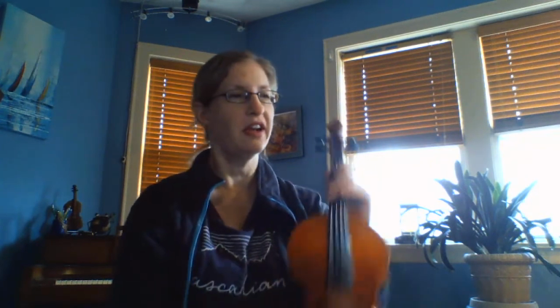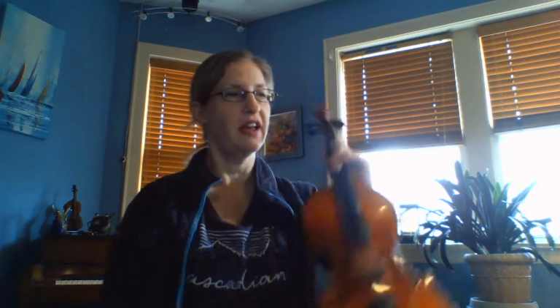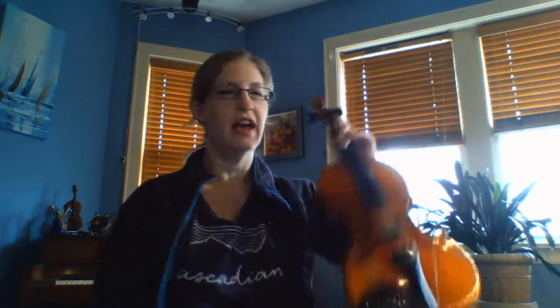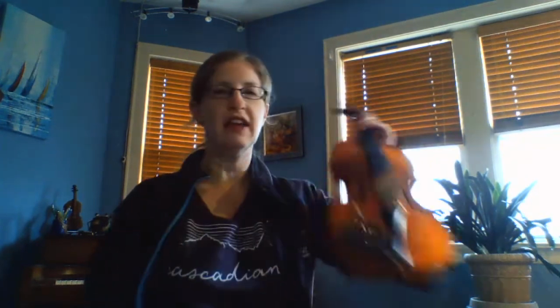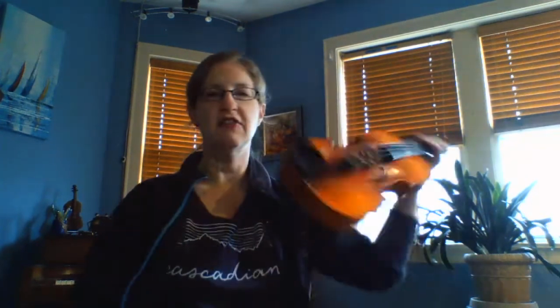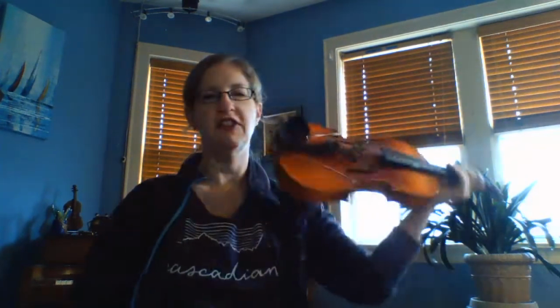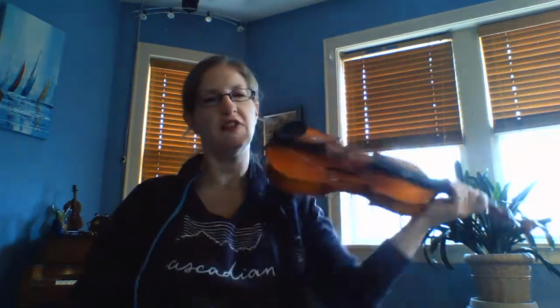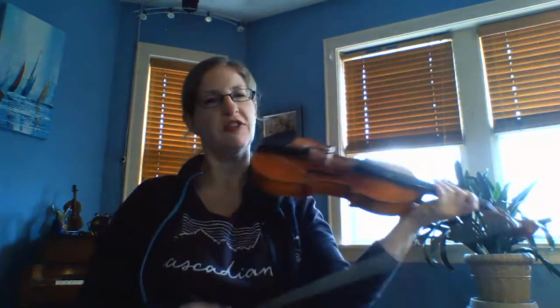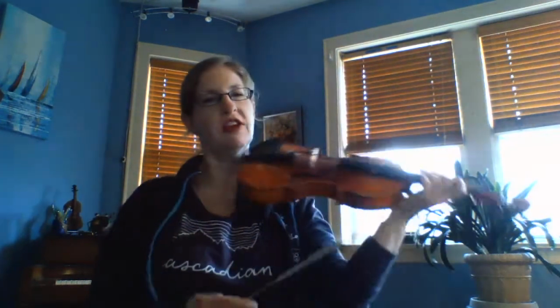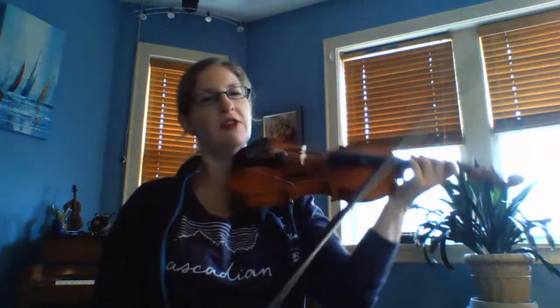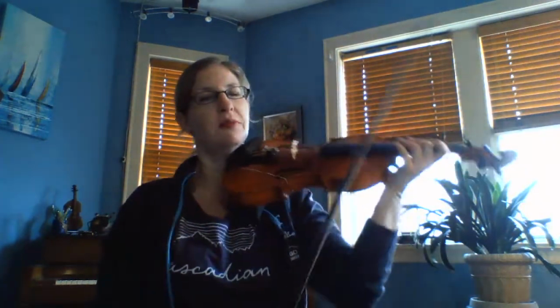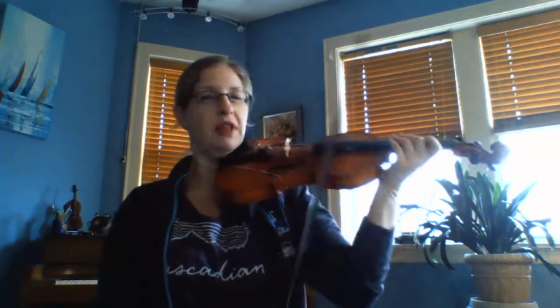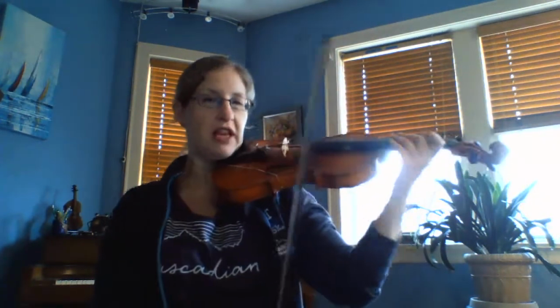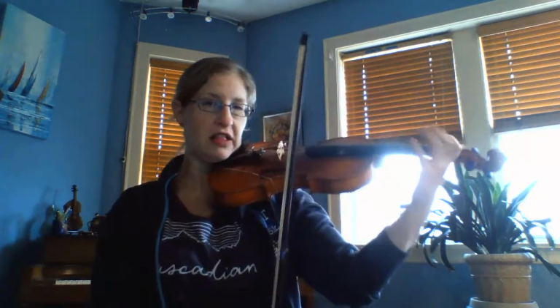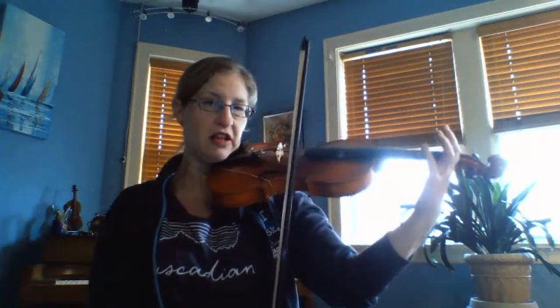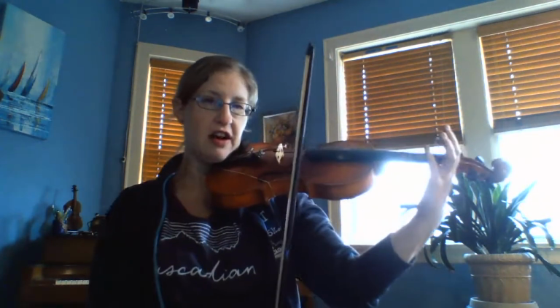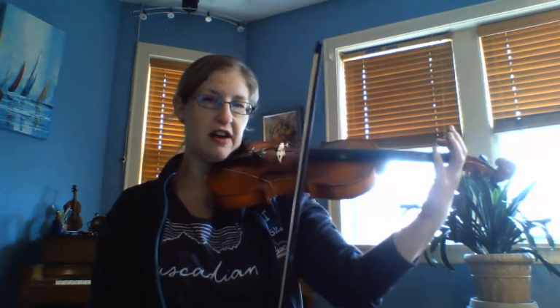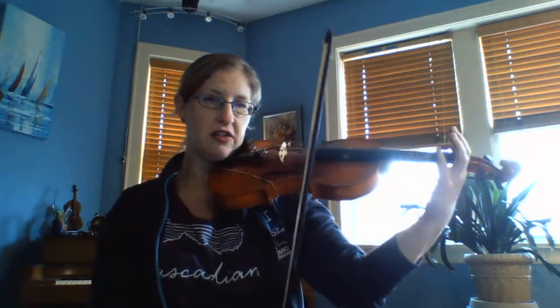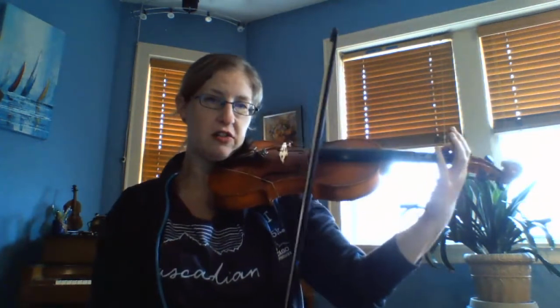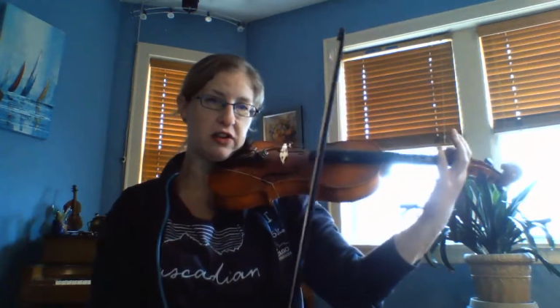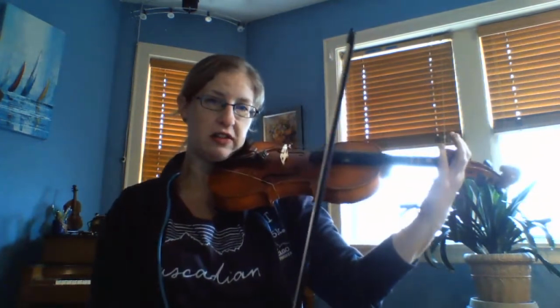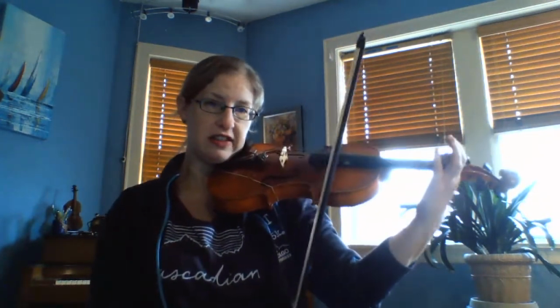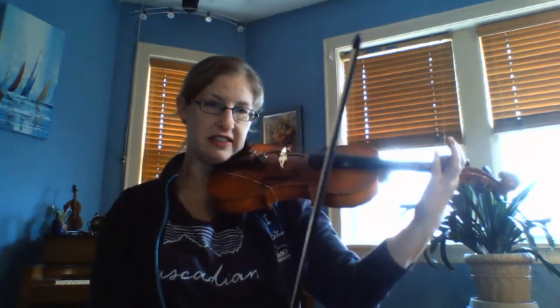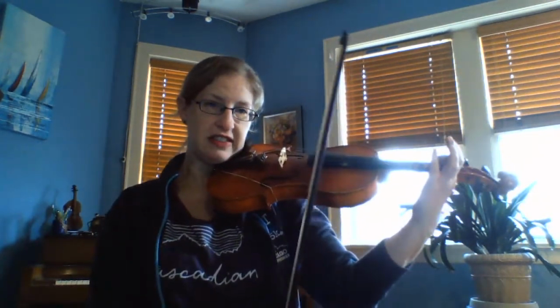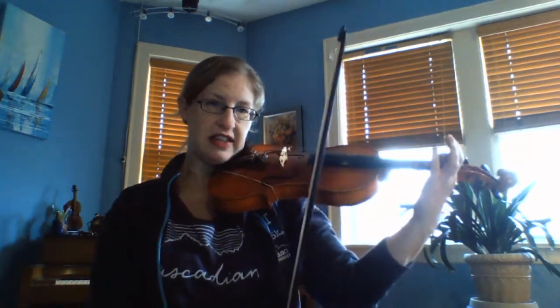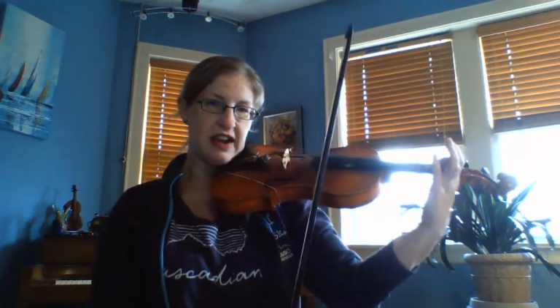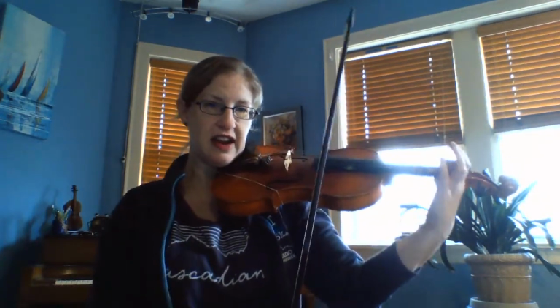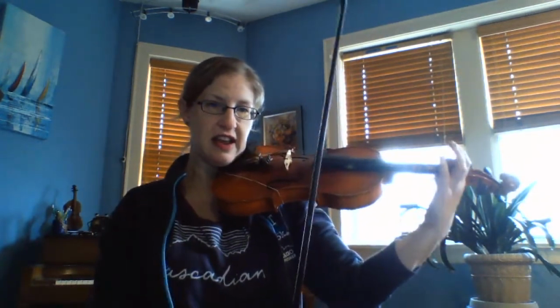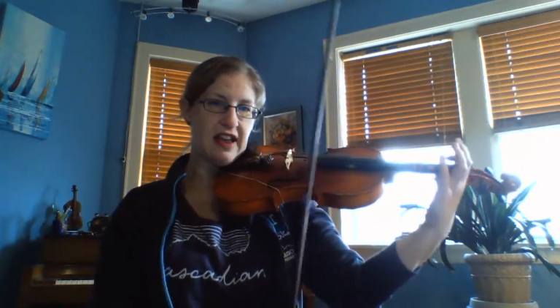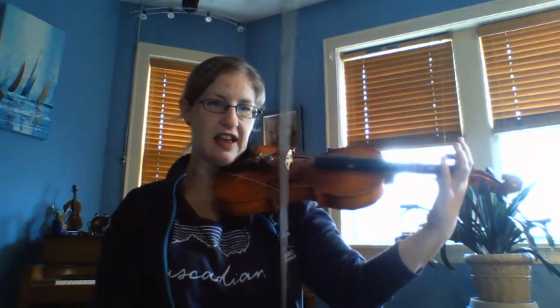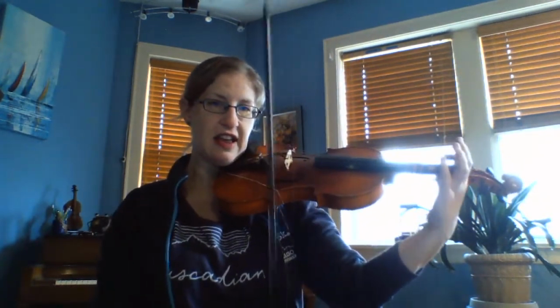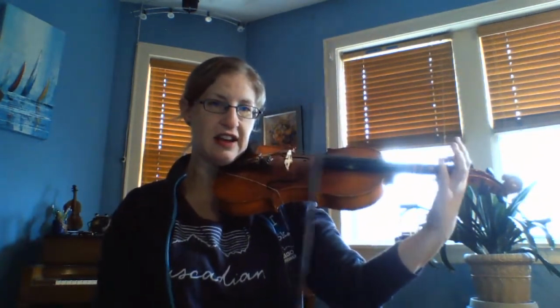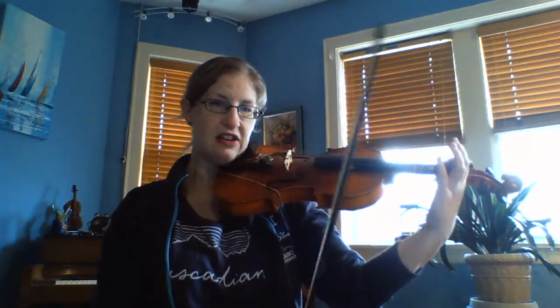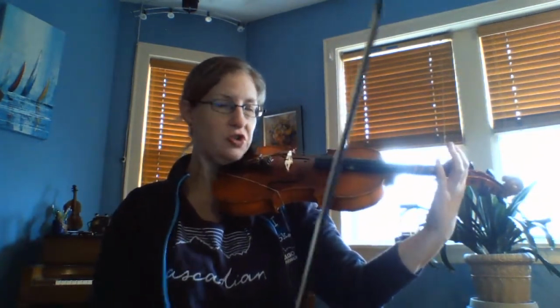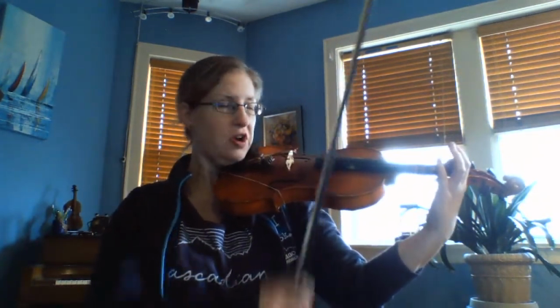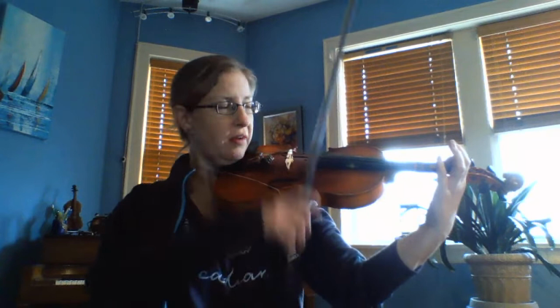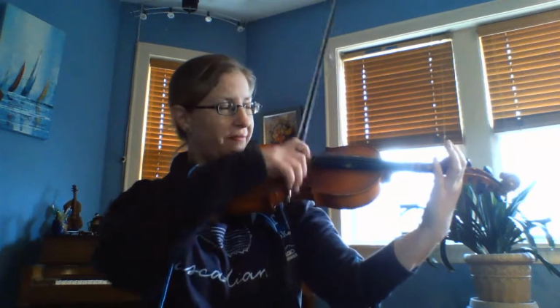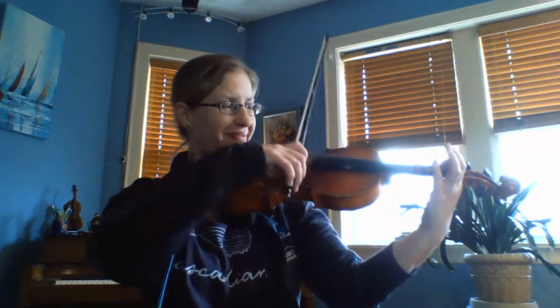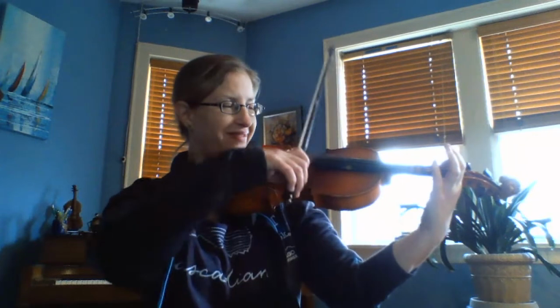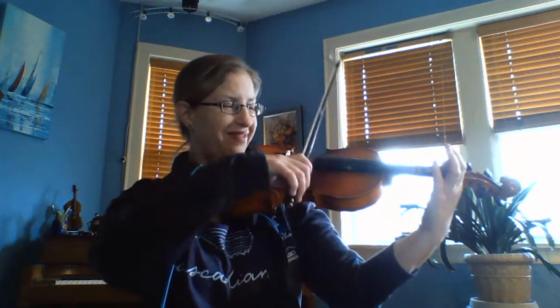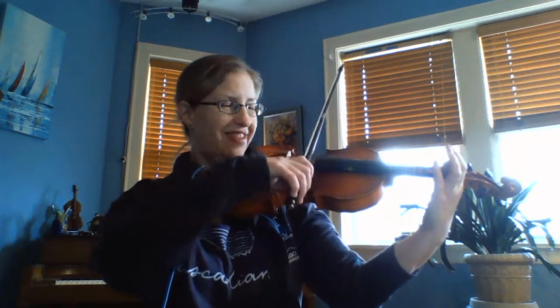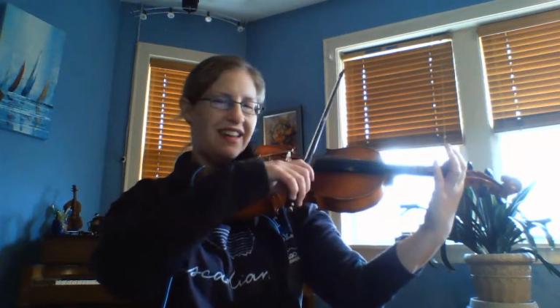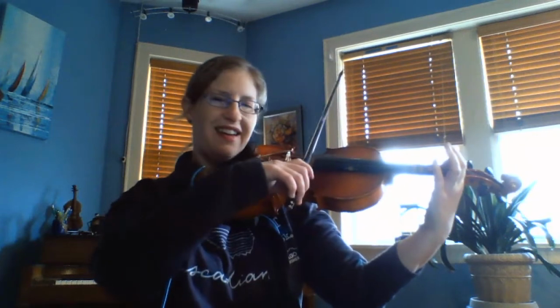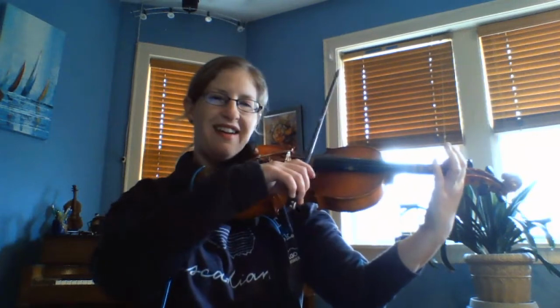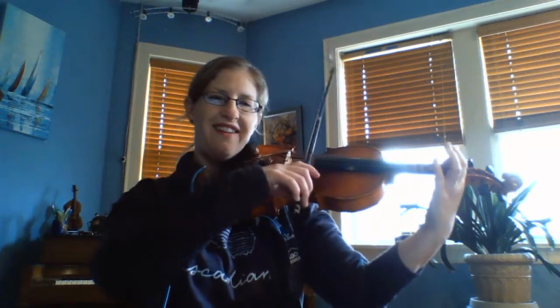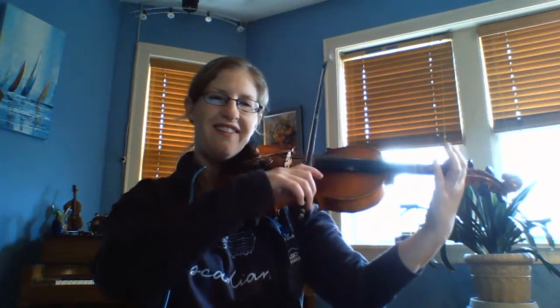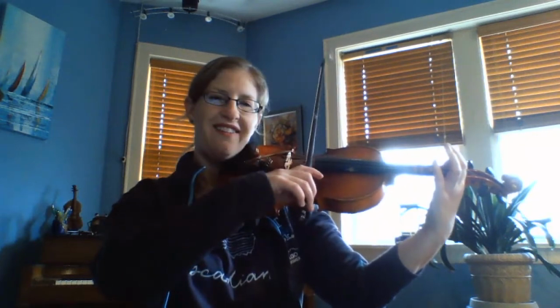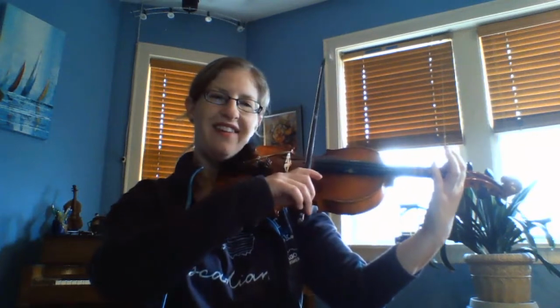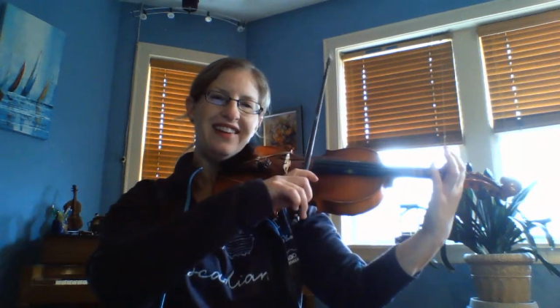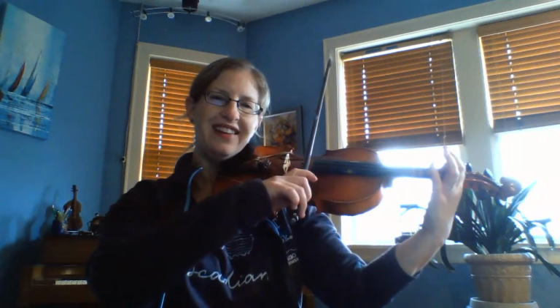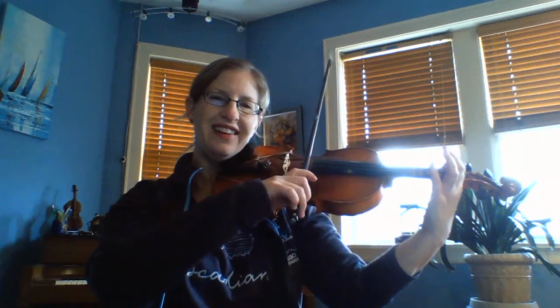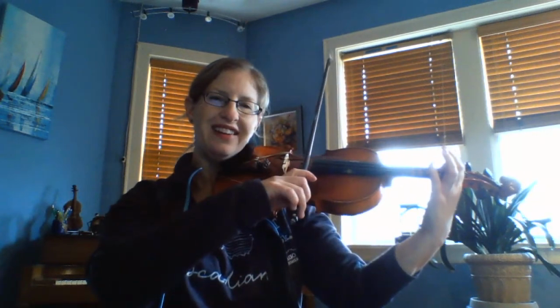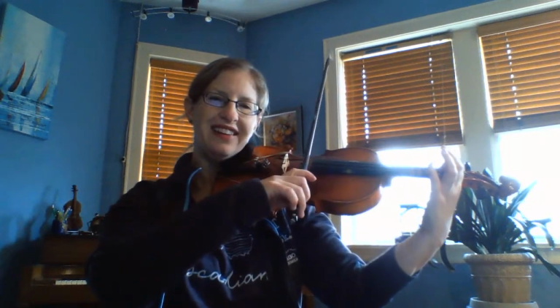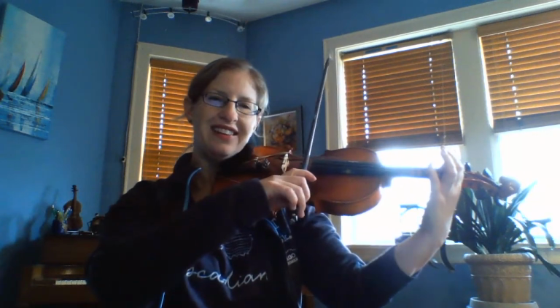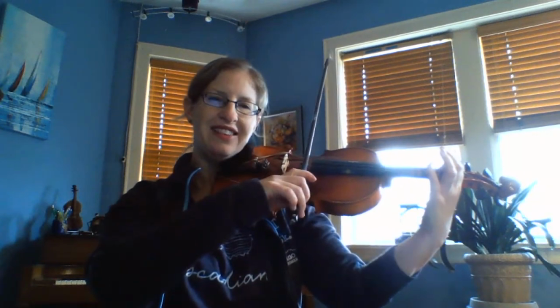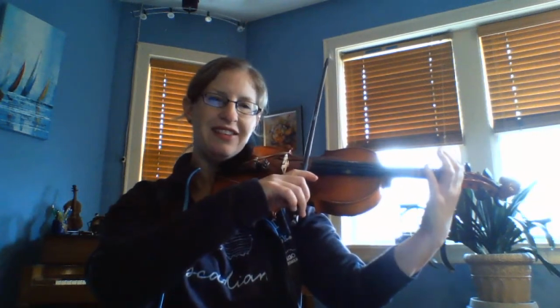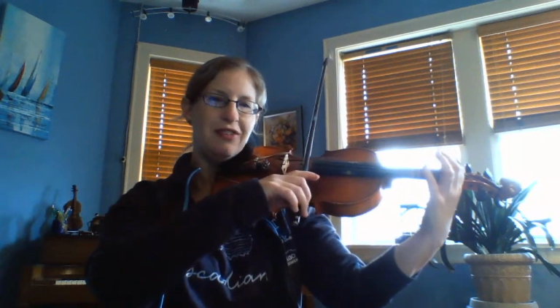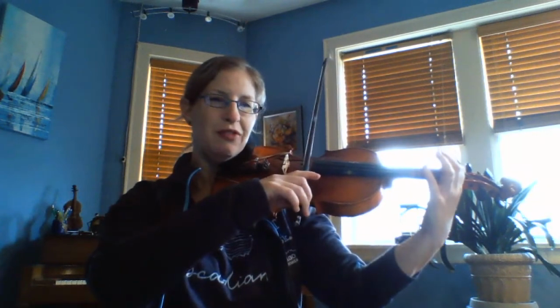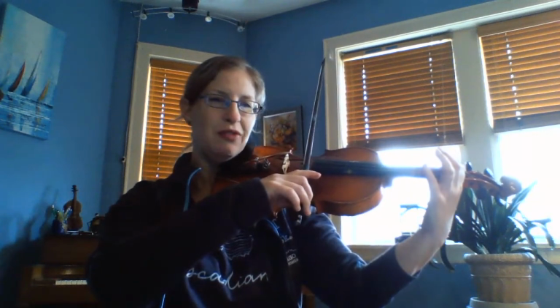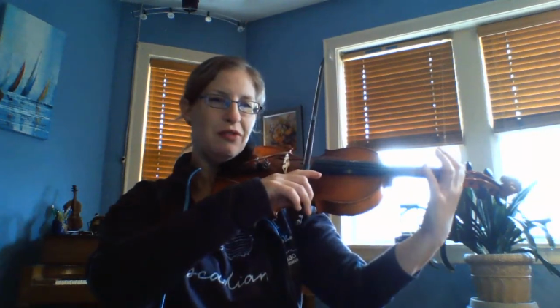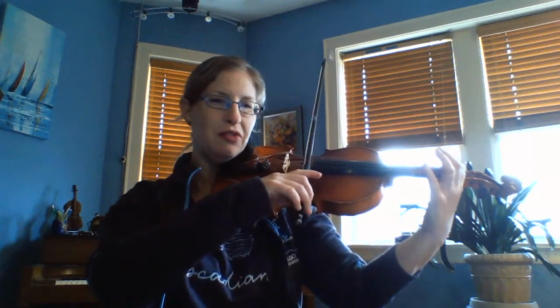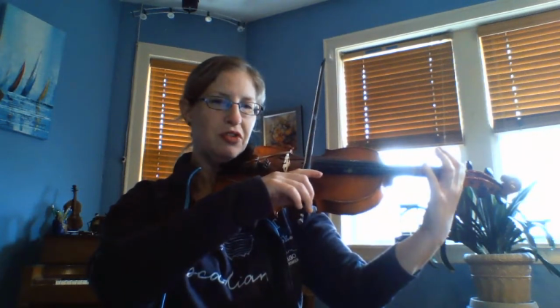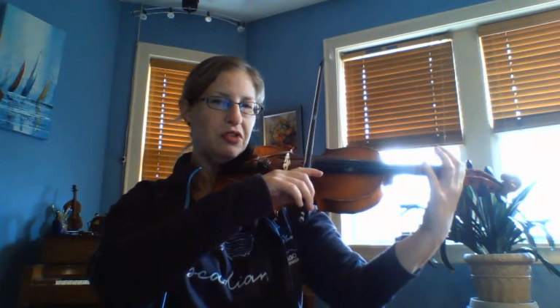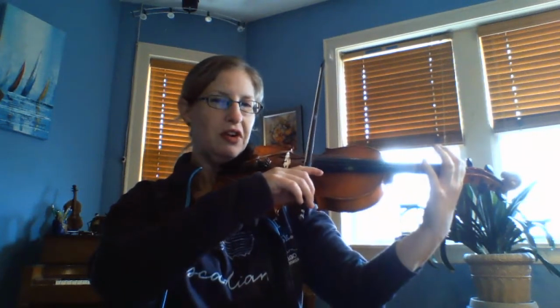Feel free to play along or listen and enjoy. One, two, three...